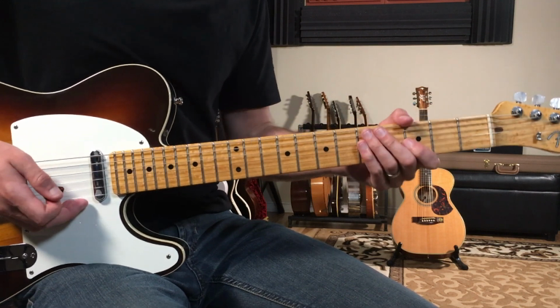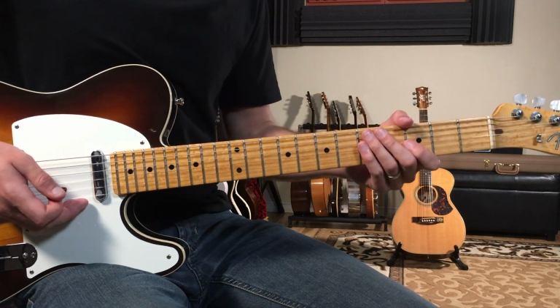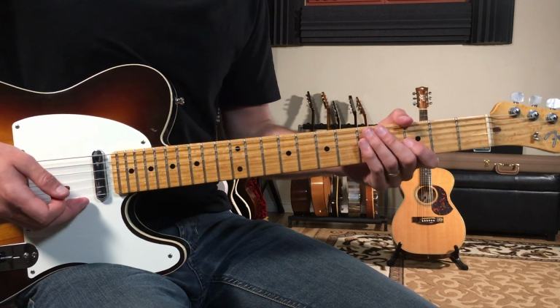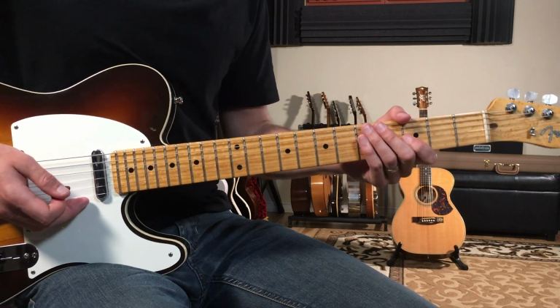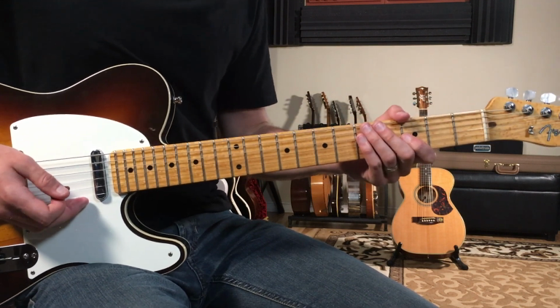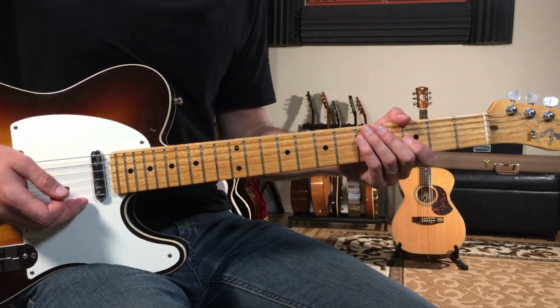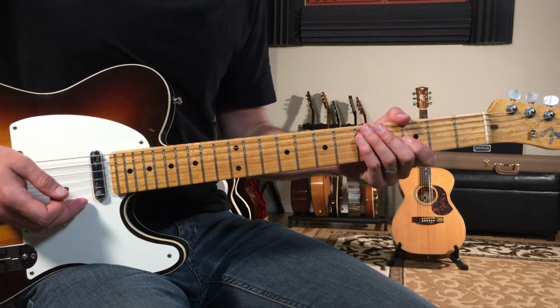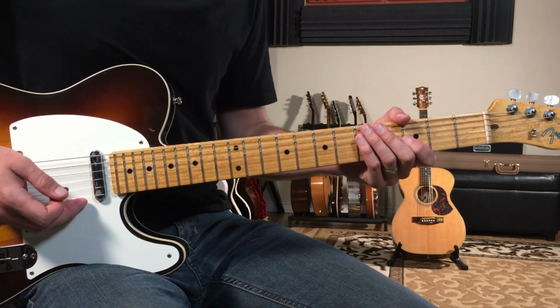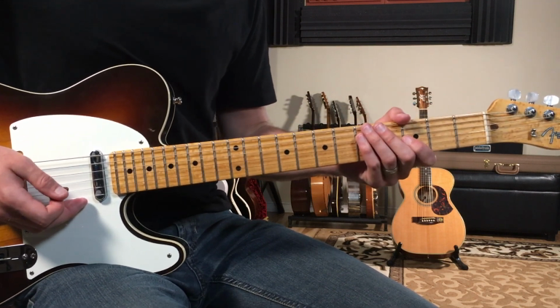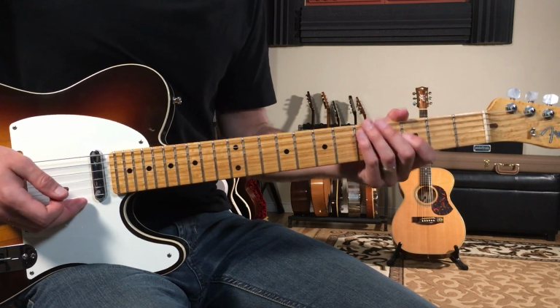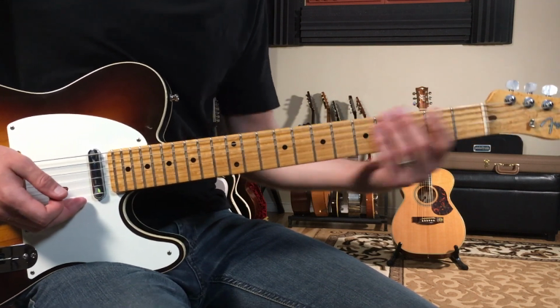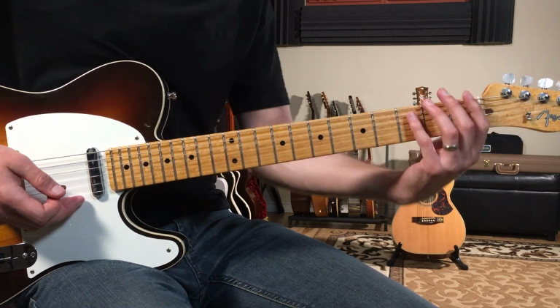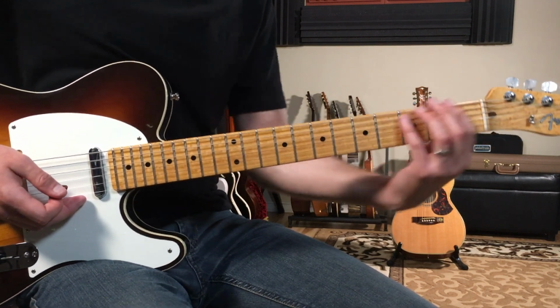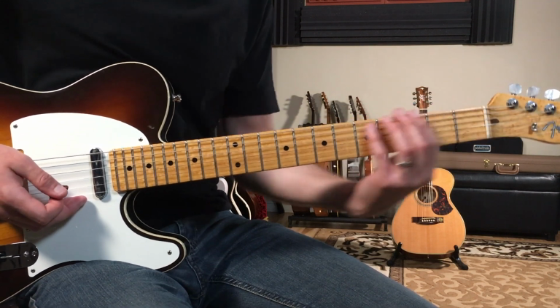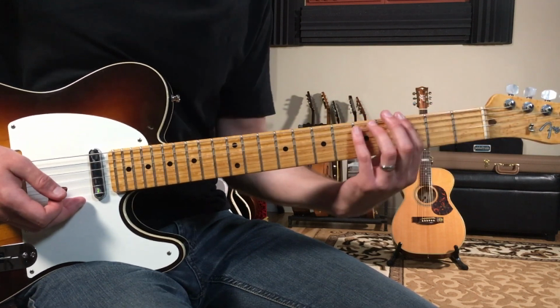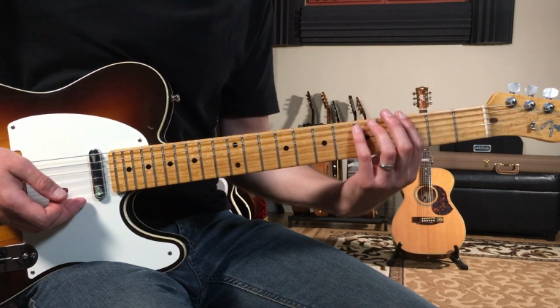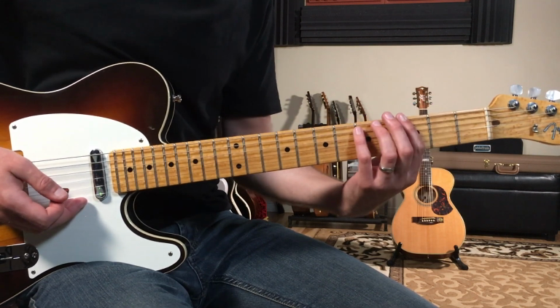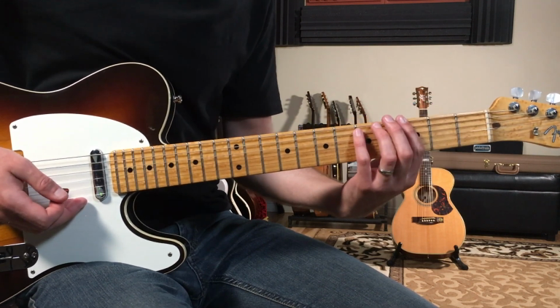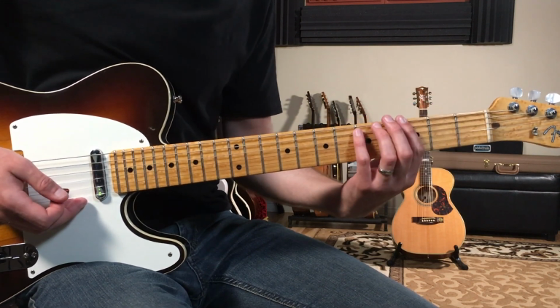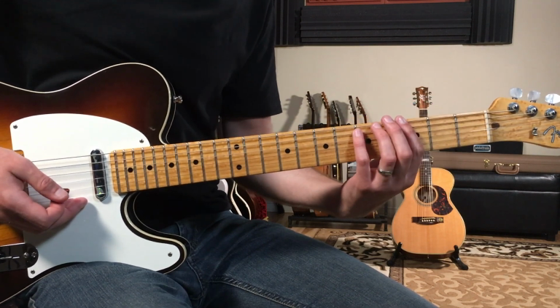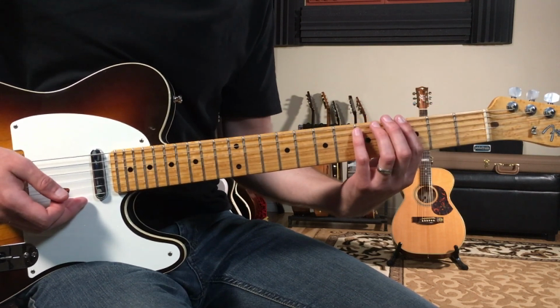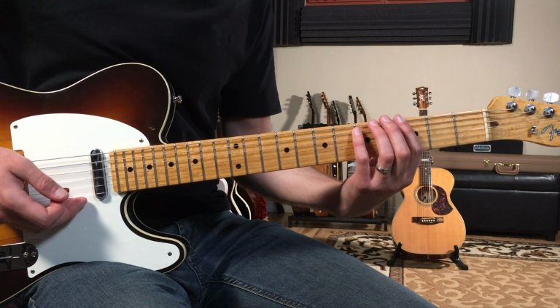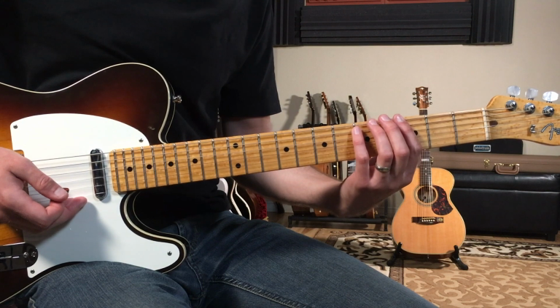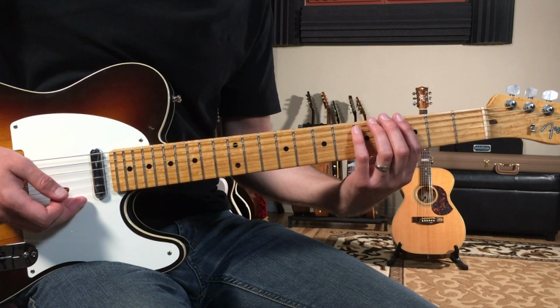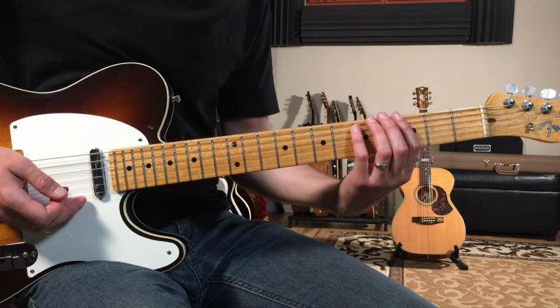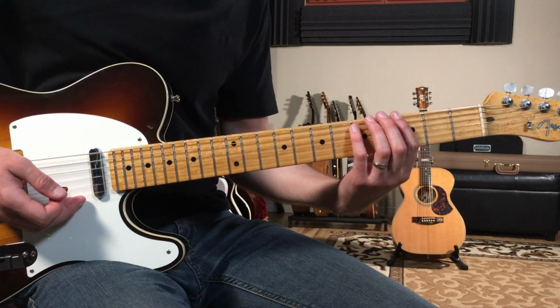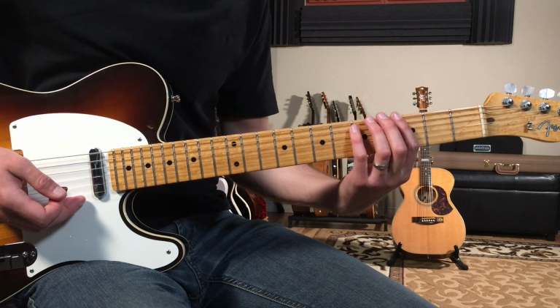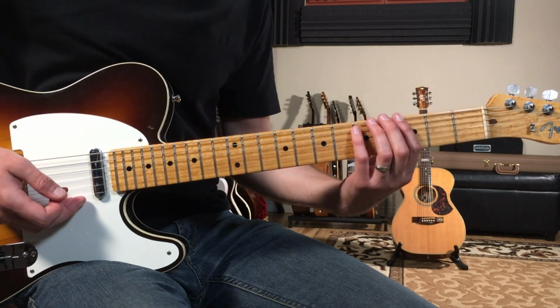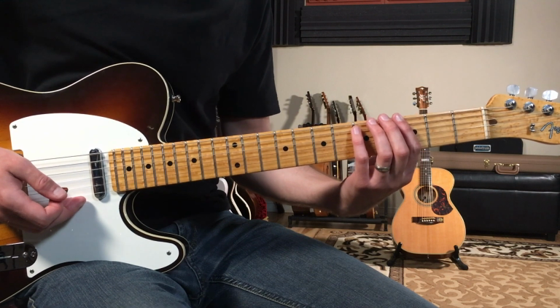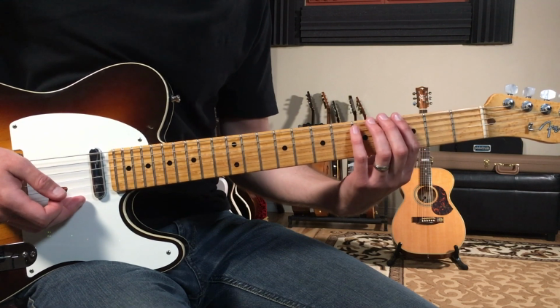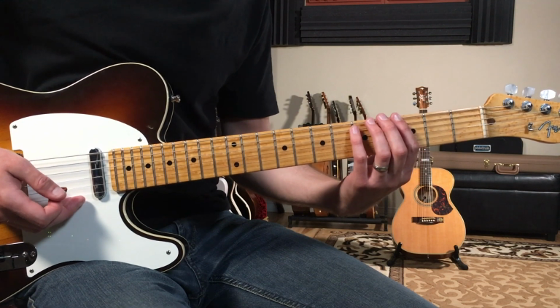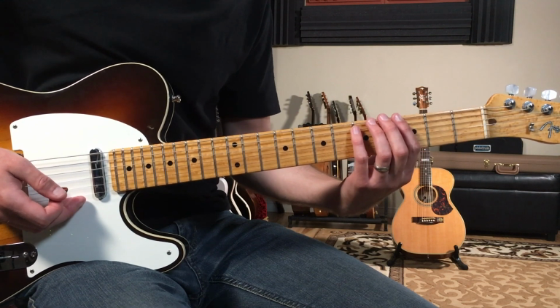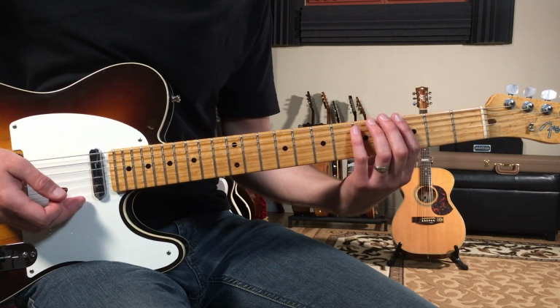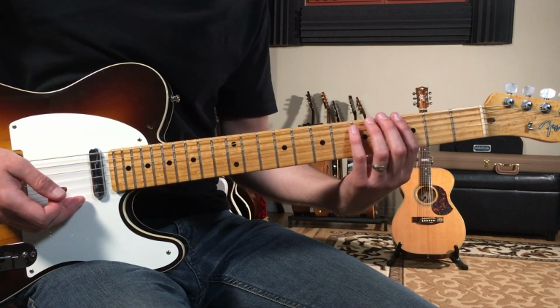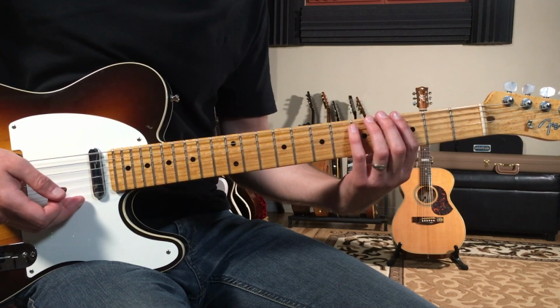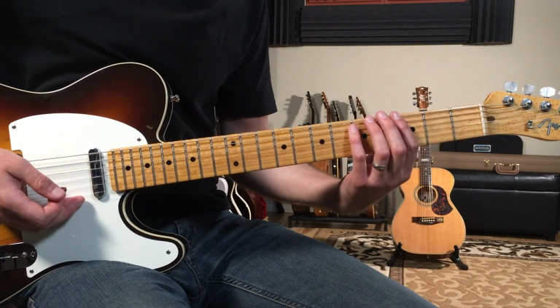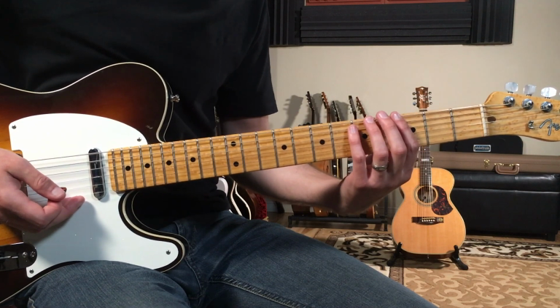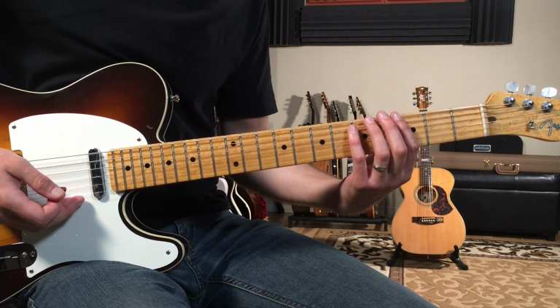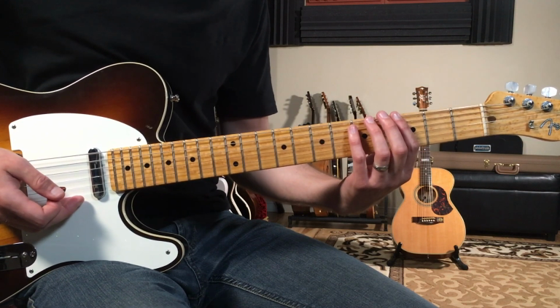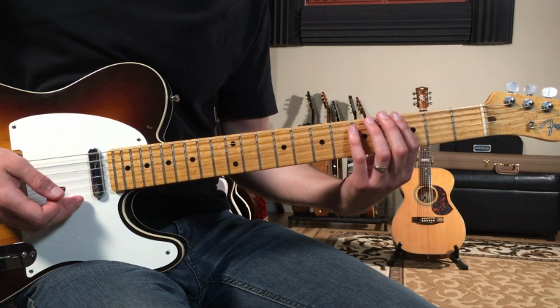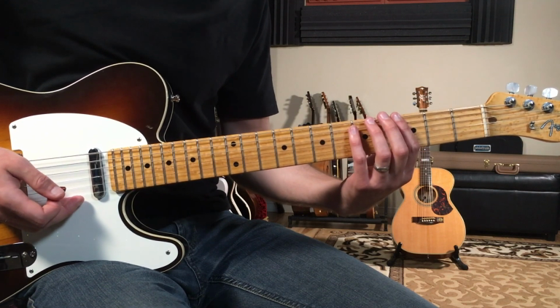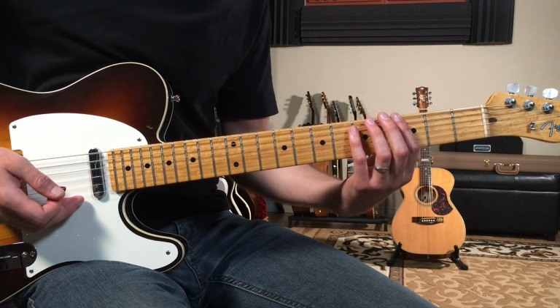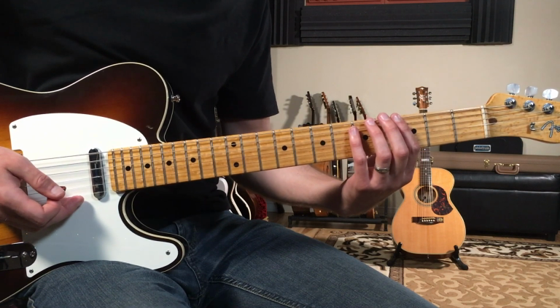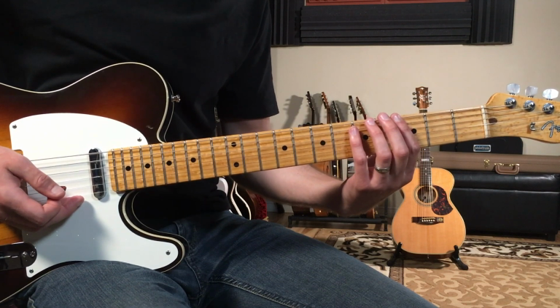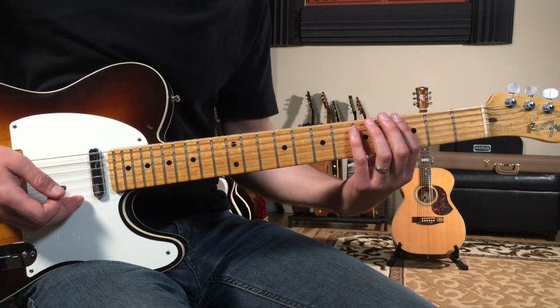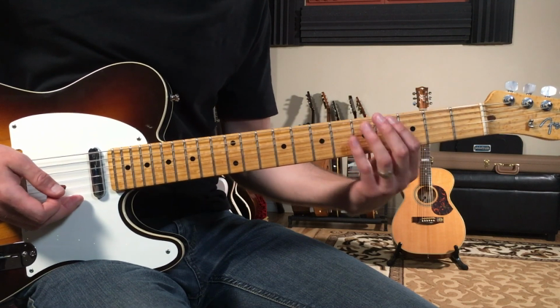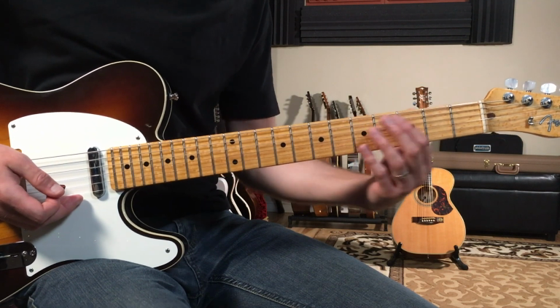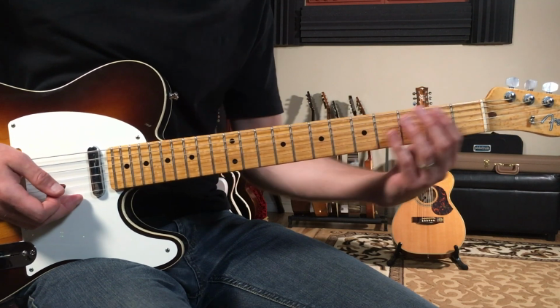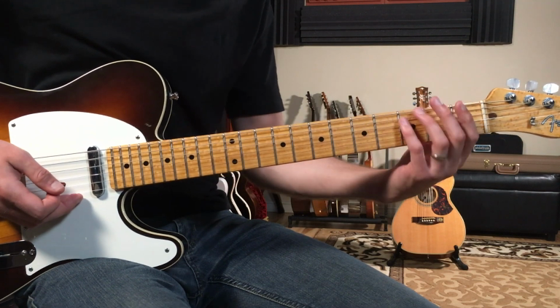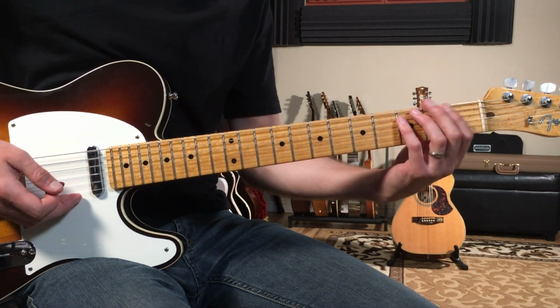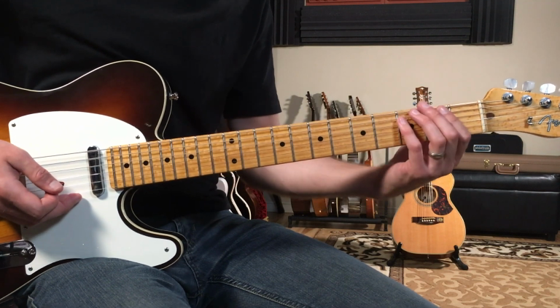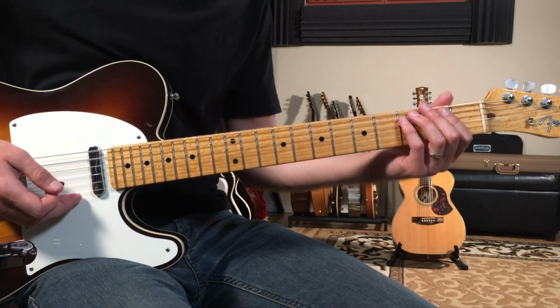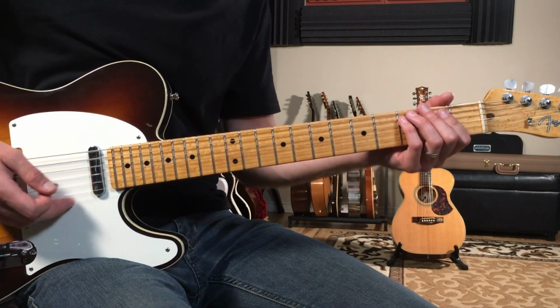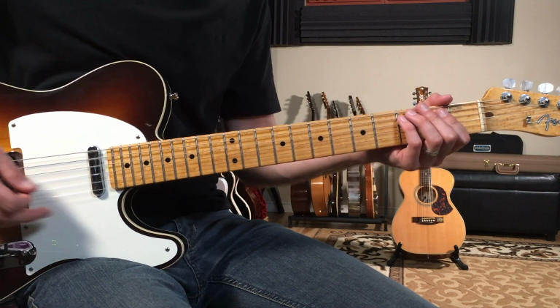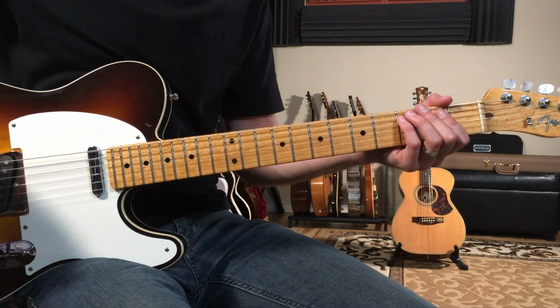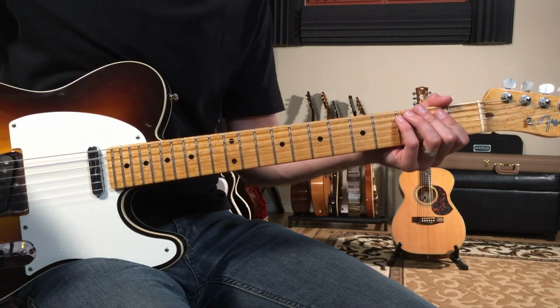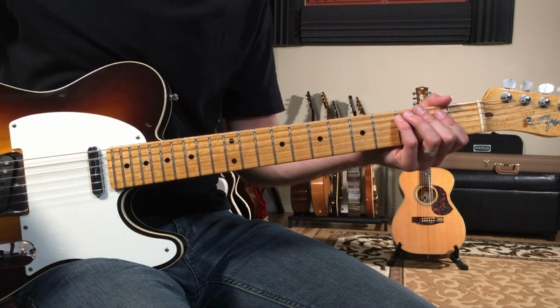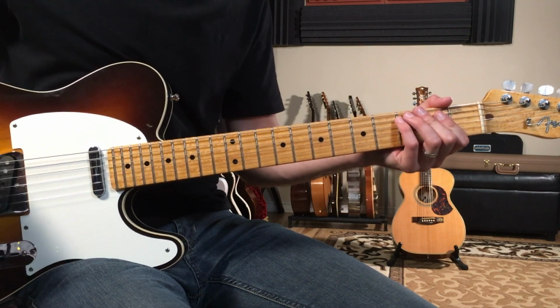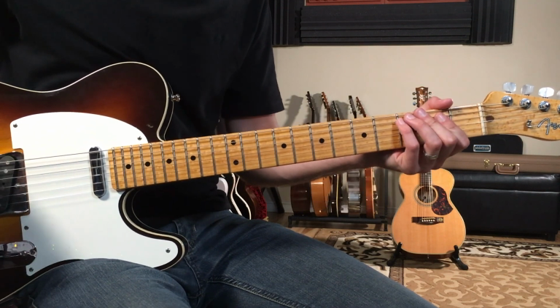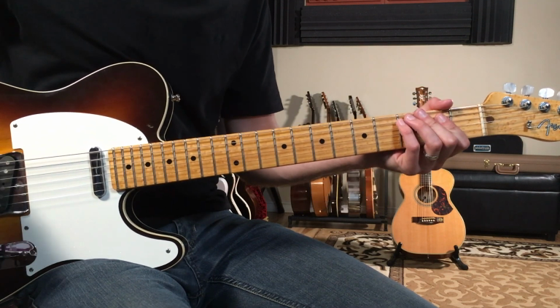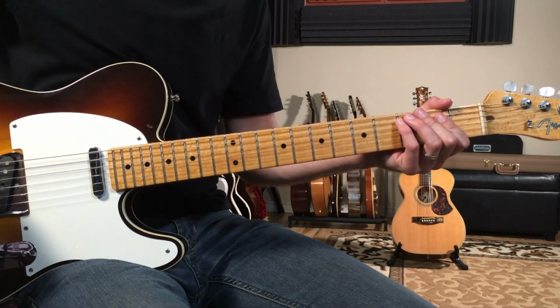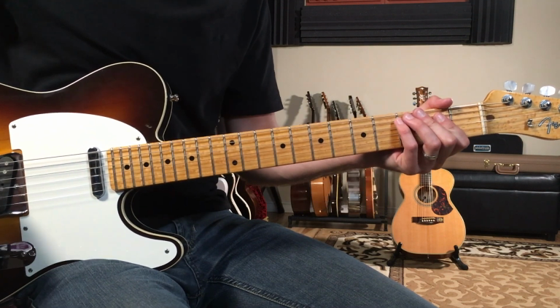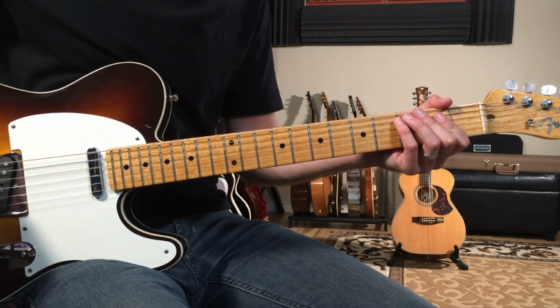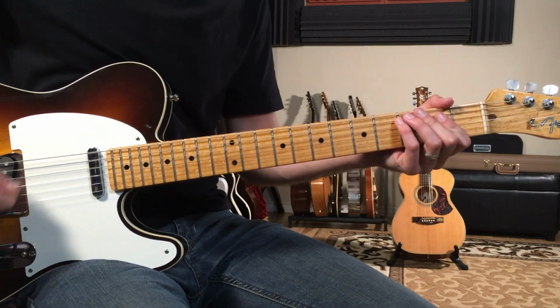That intro figure happens four times, and then we come in with the verse as the singer enters. We're going to do that same rhythm pattern eight times for the singer.